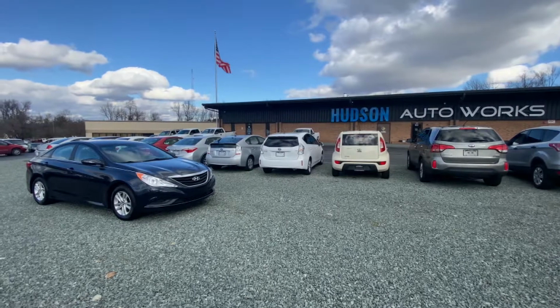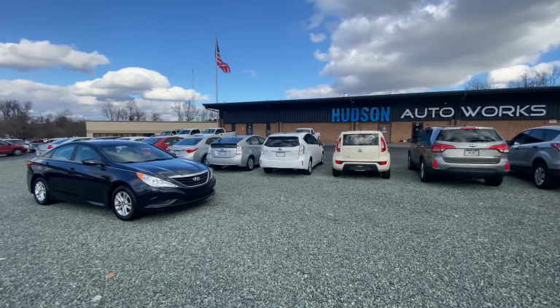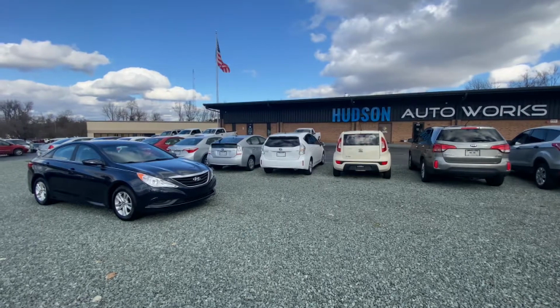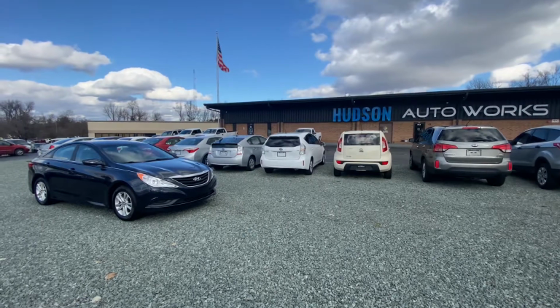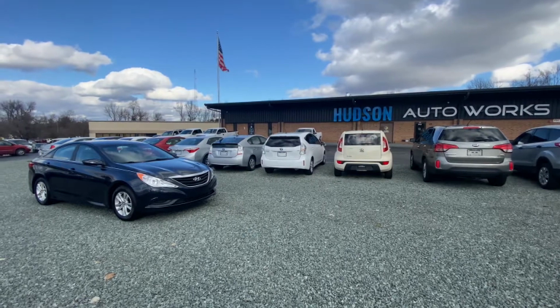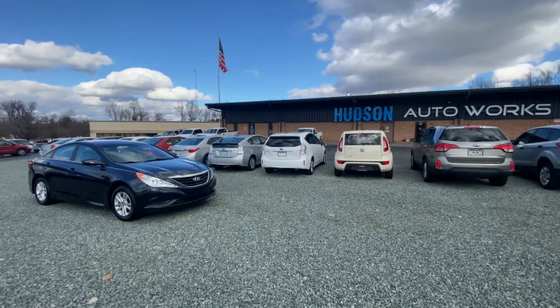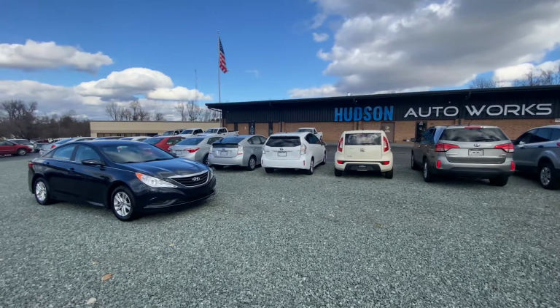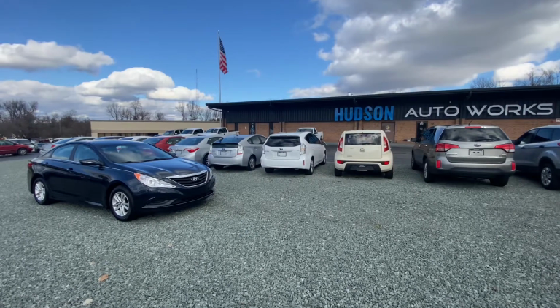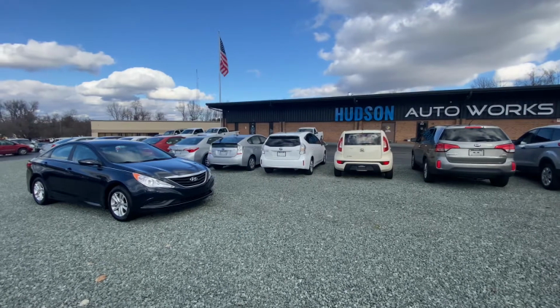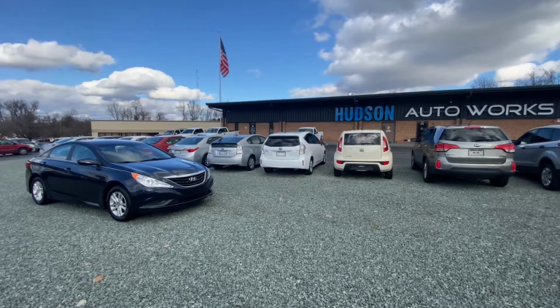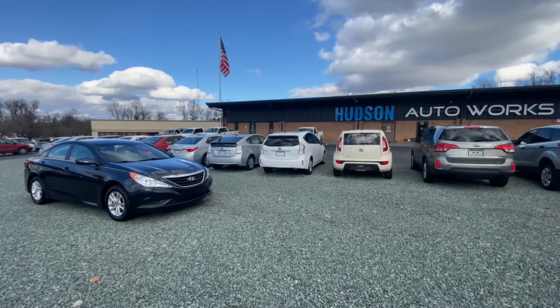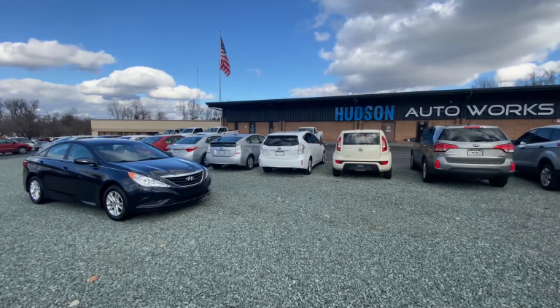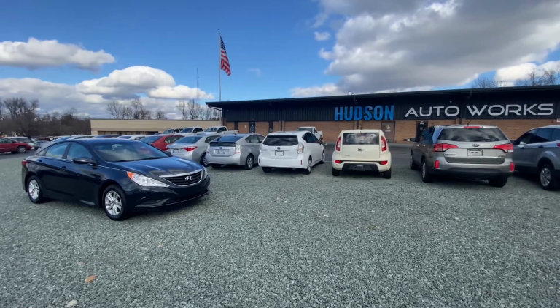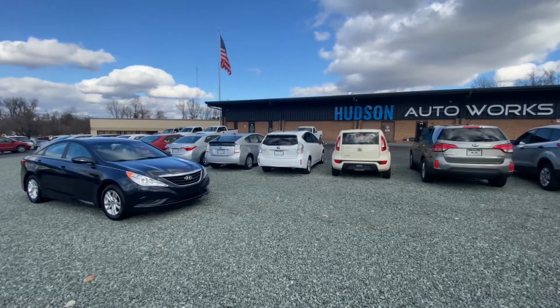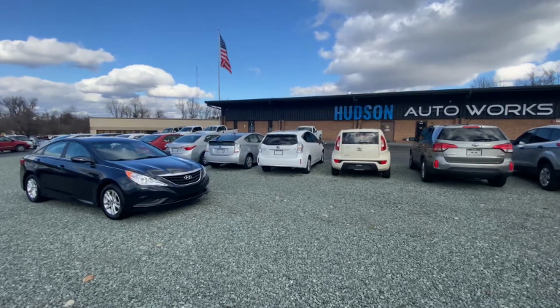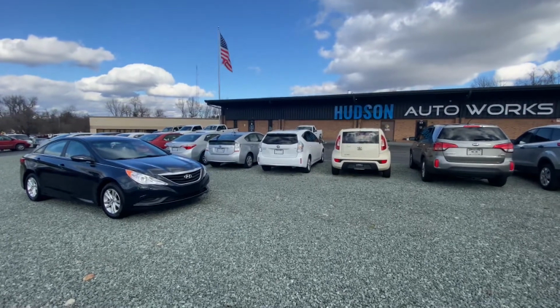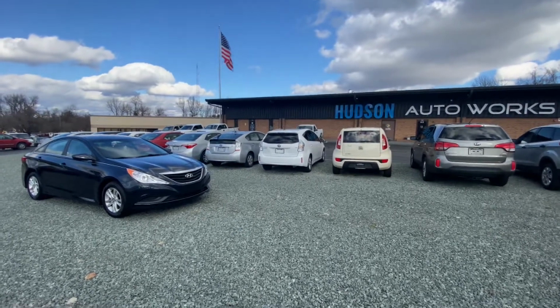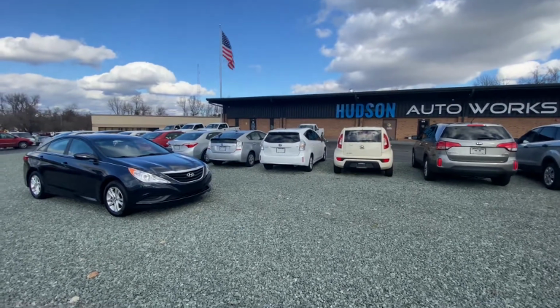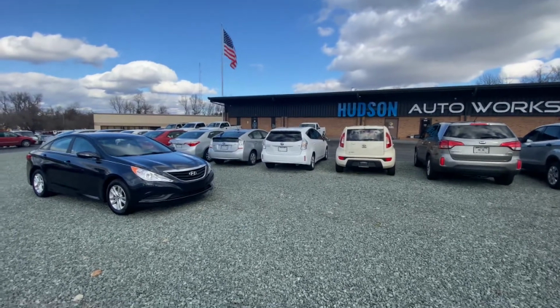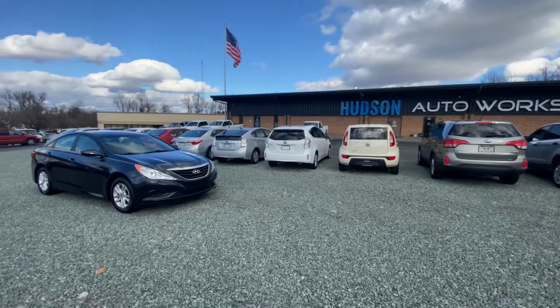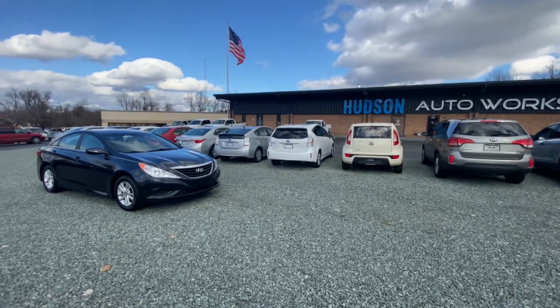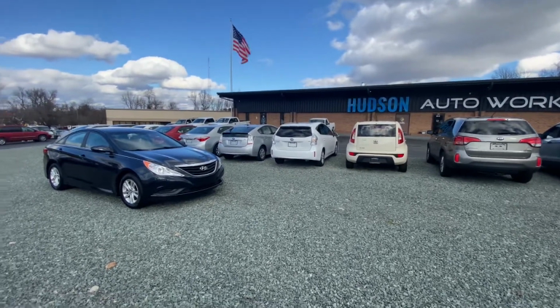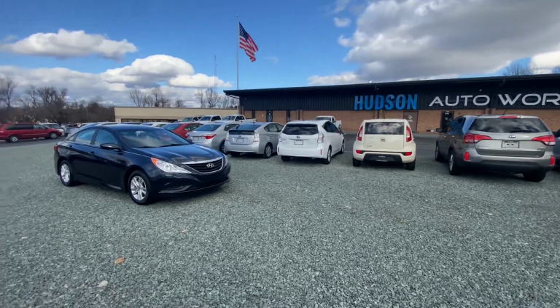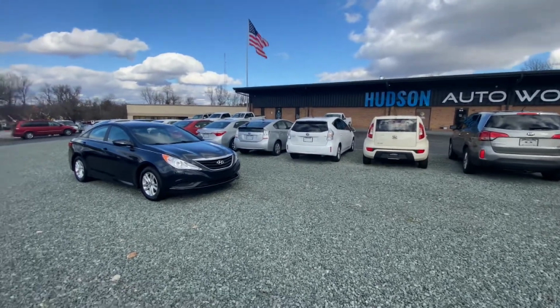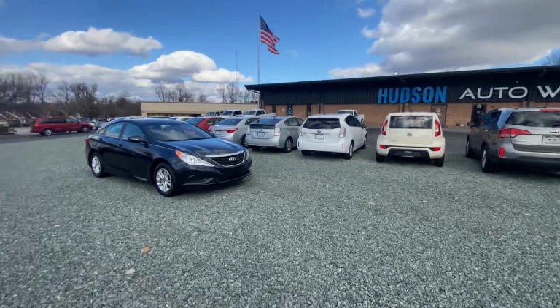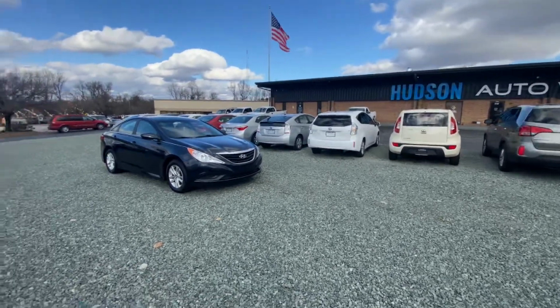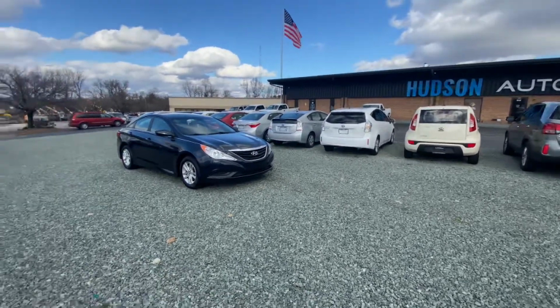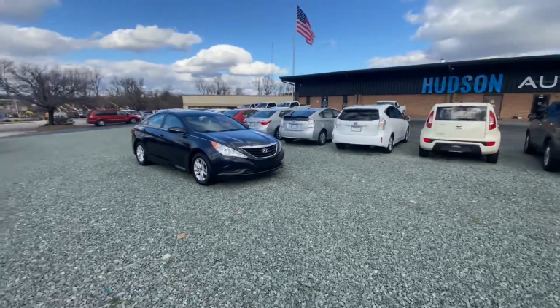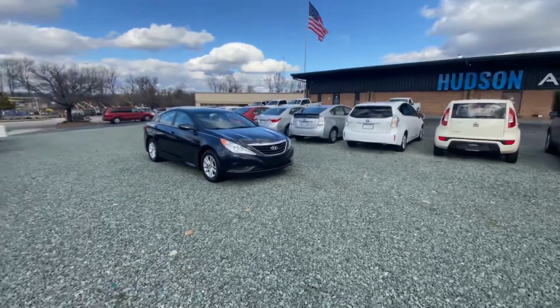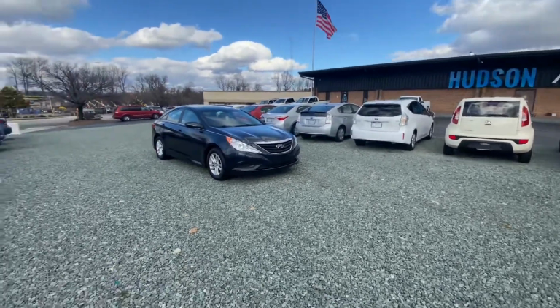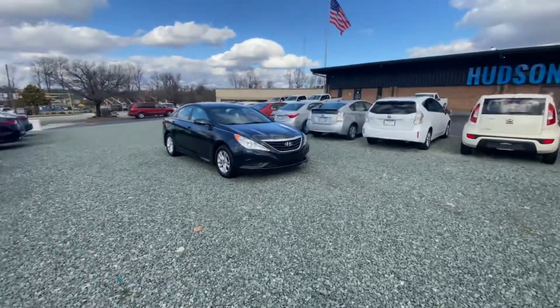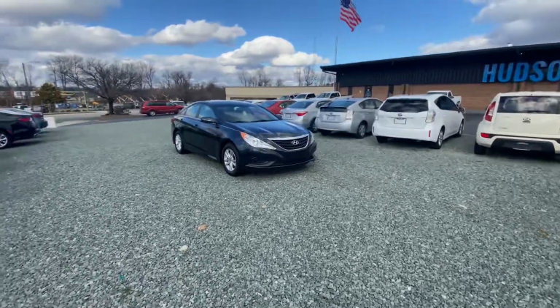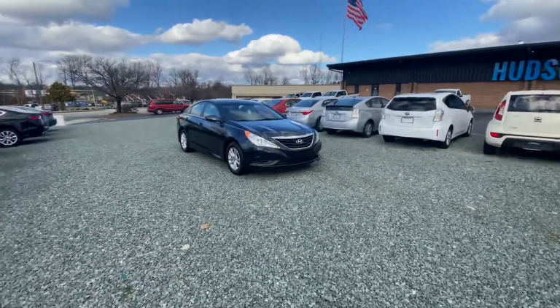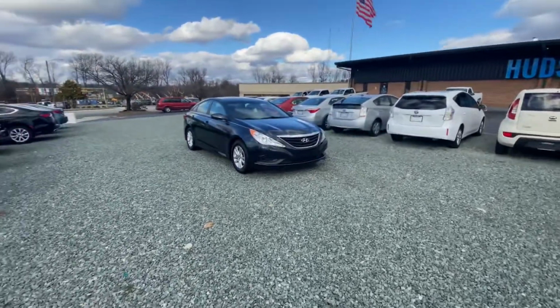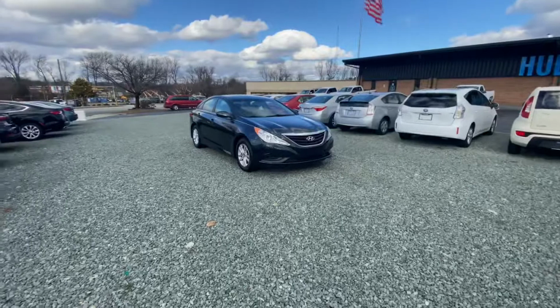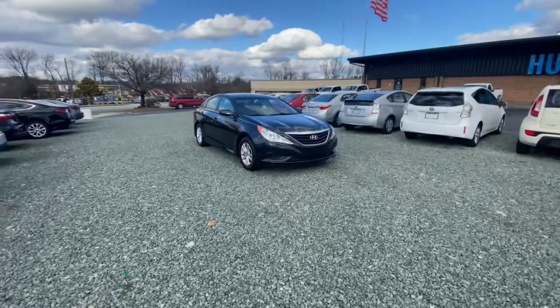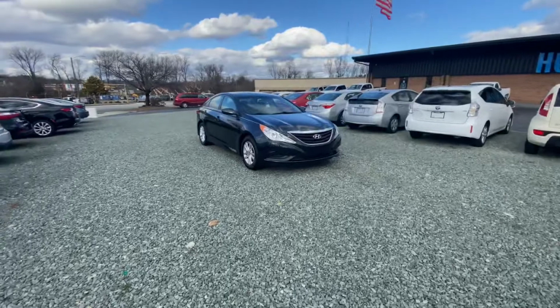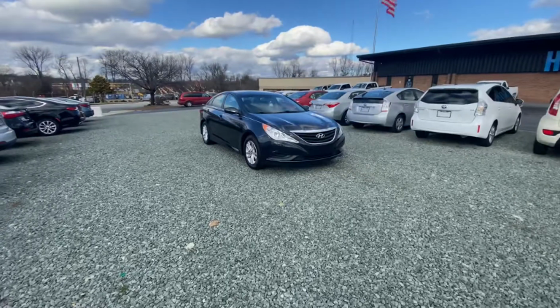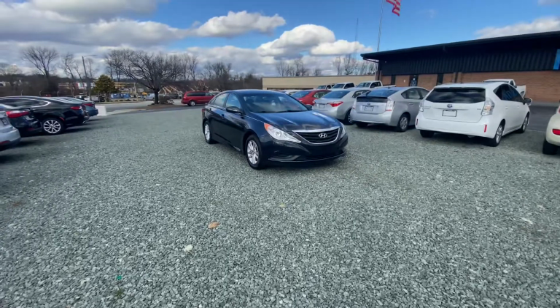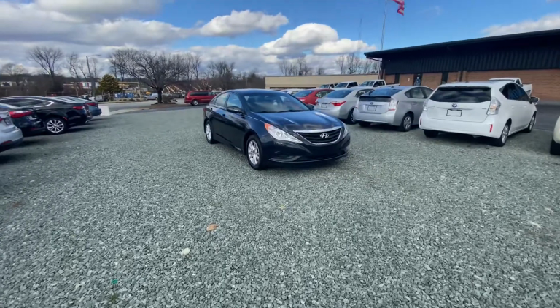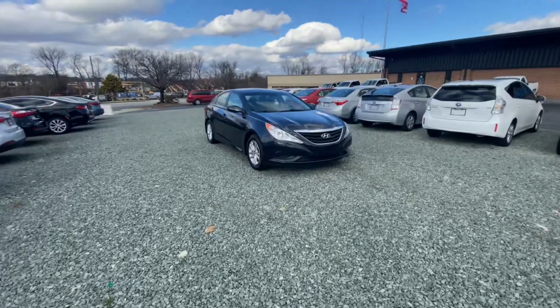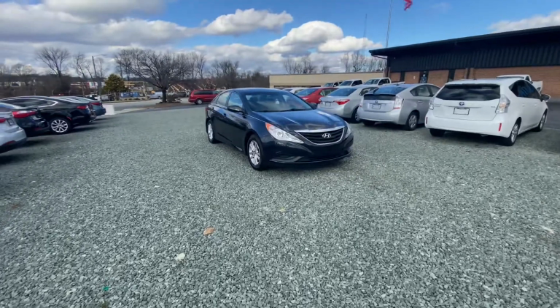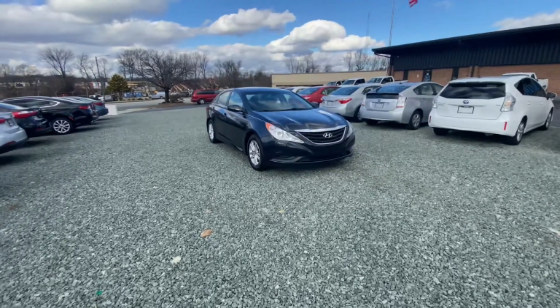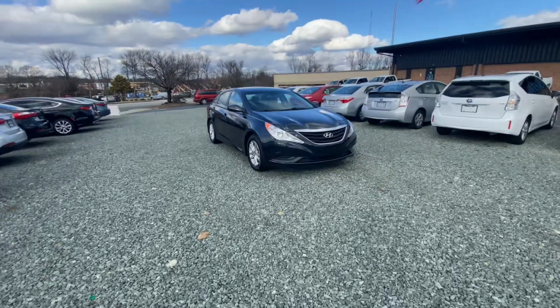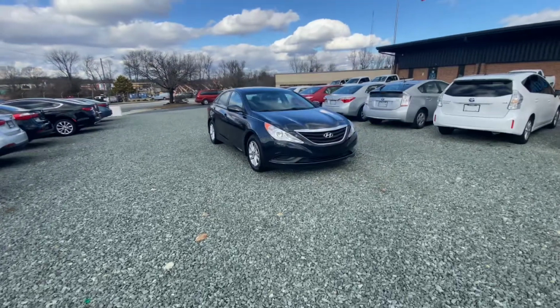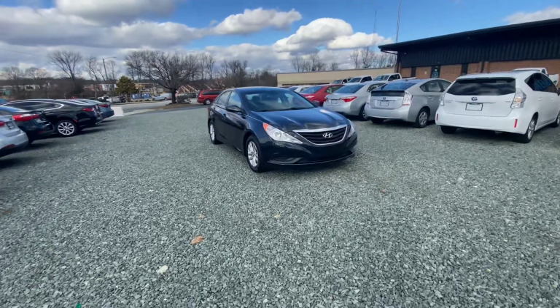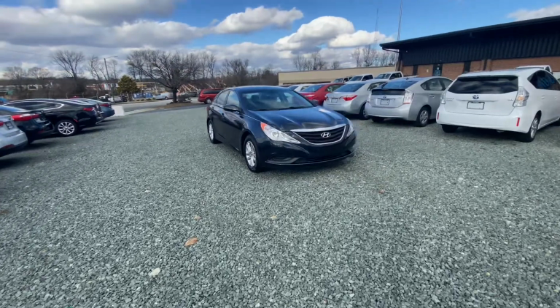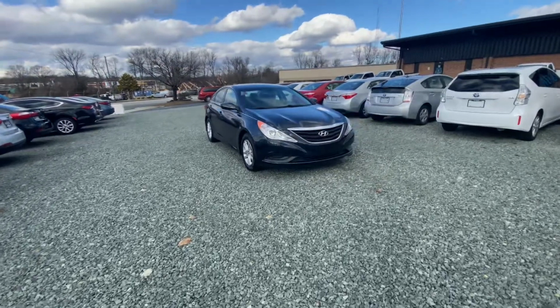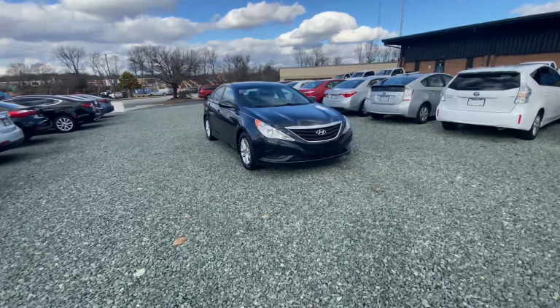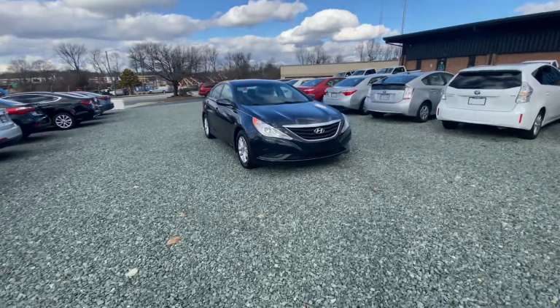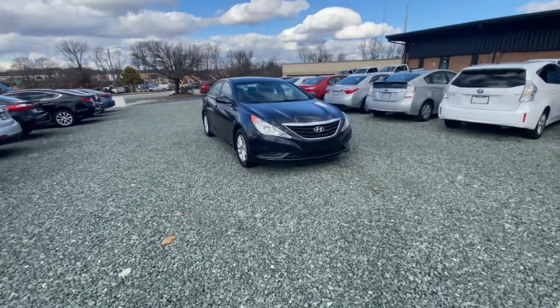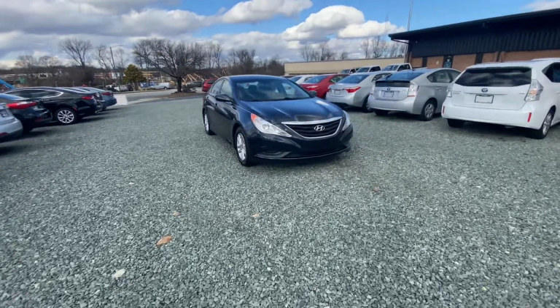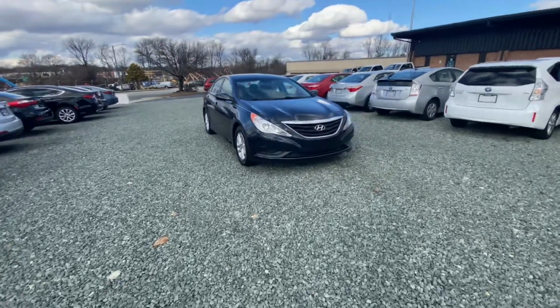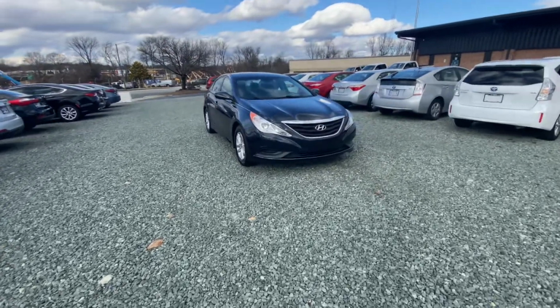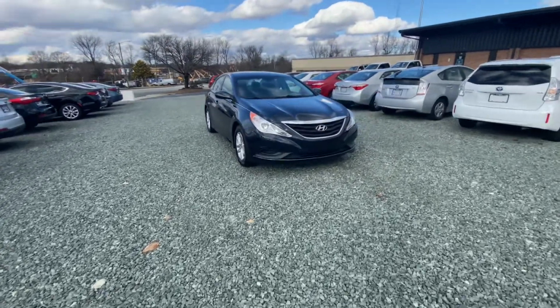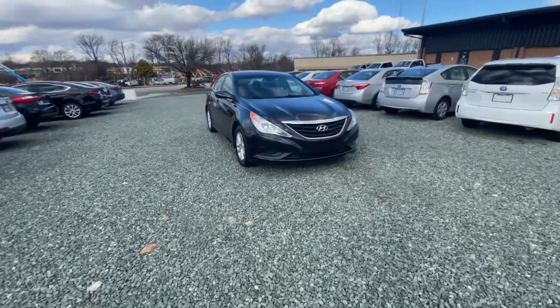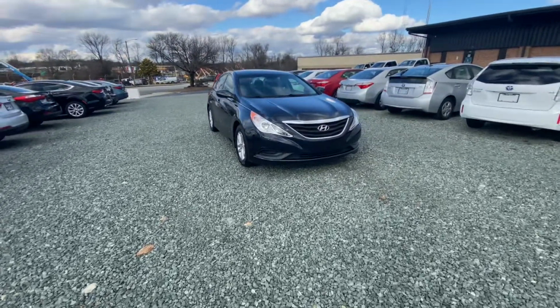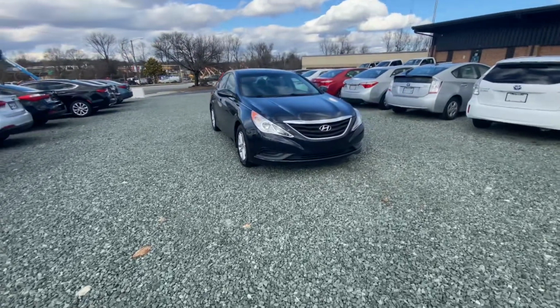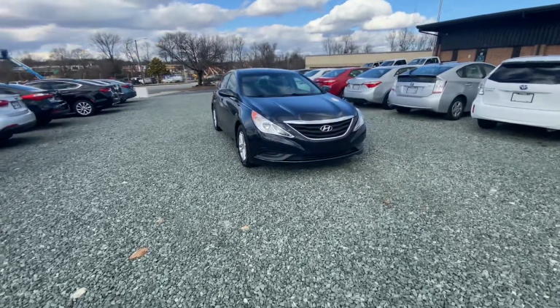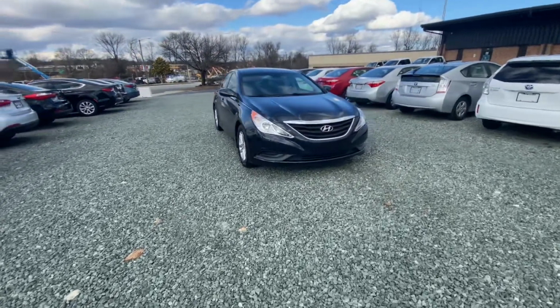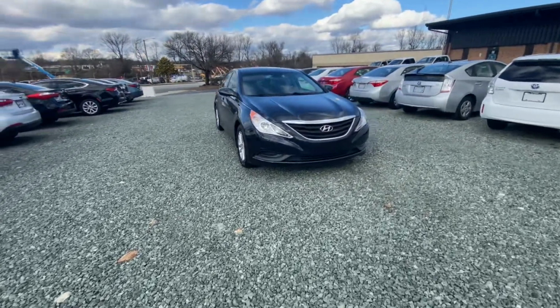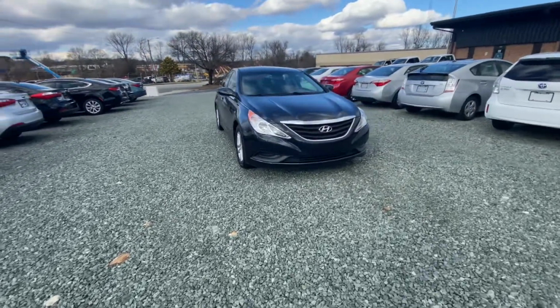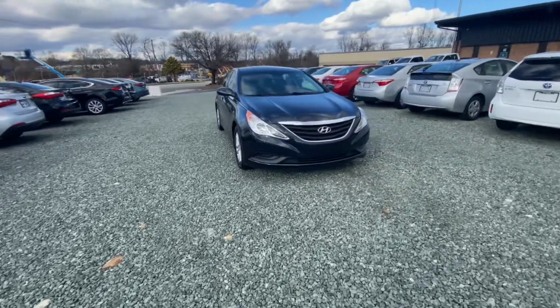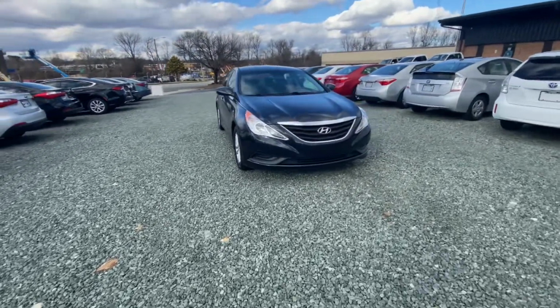Welcome to another Hudson Auto Works video review. Today we're featuring a 2014 Hyundai Sonata GLS.